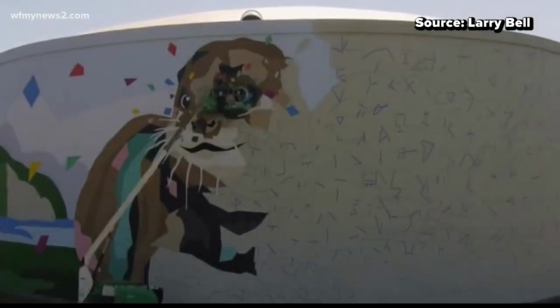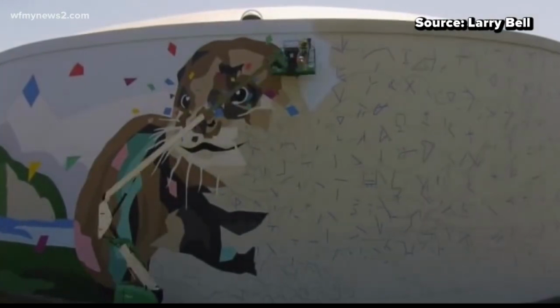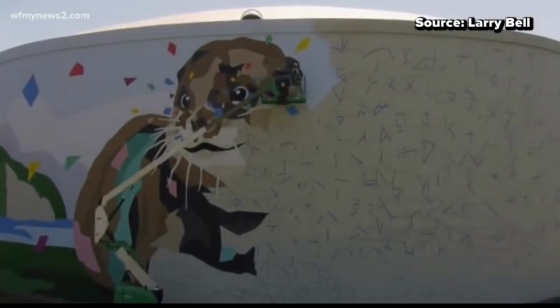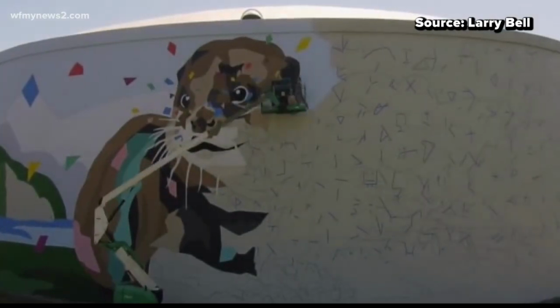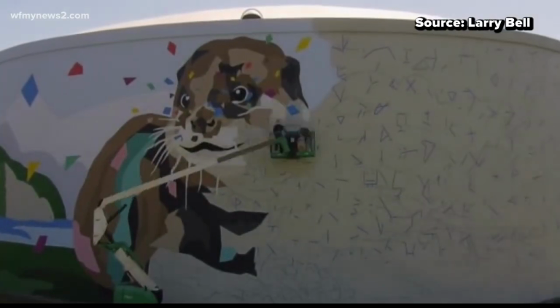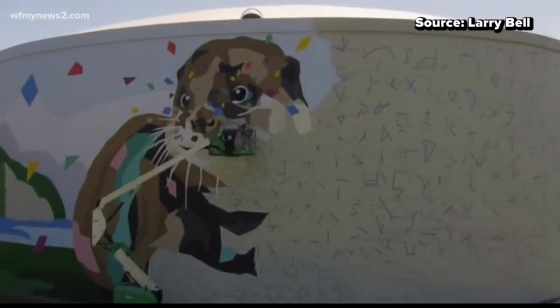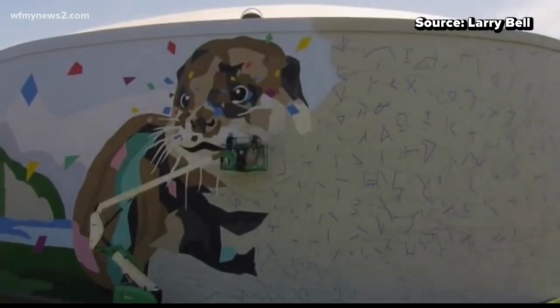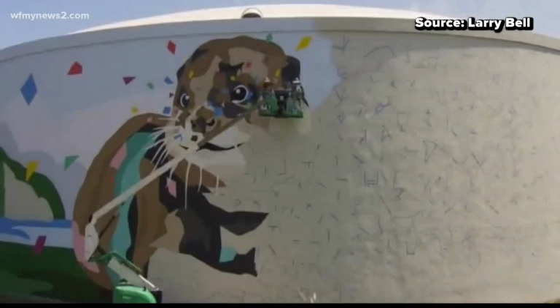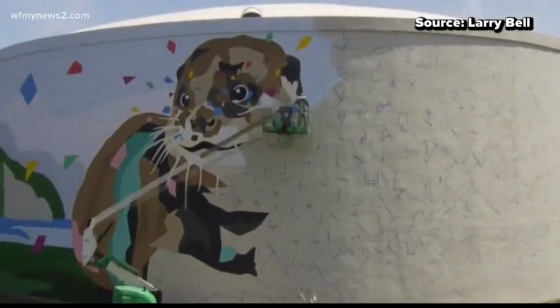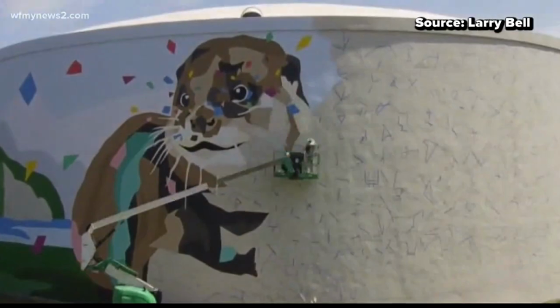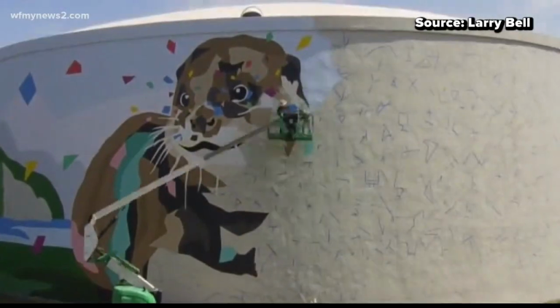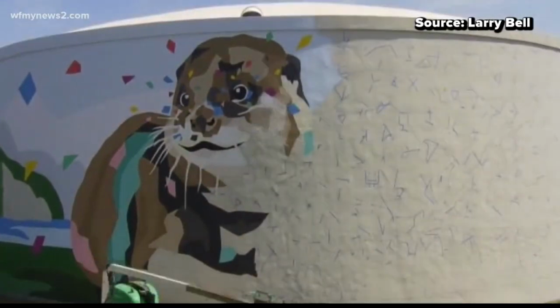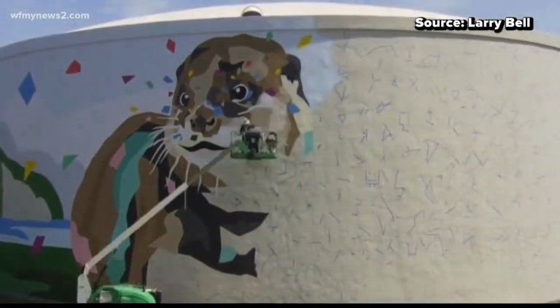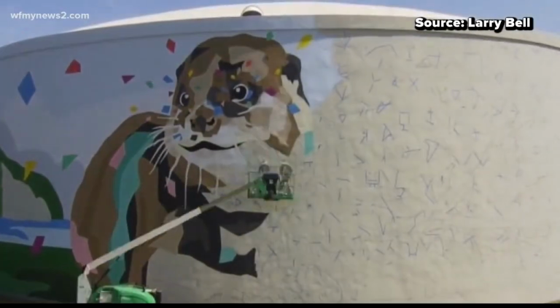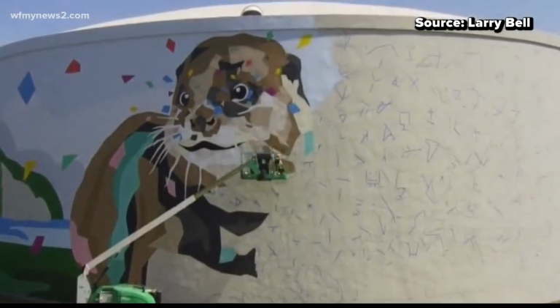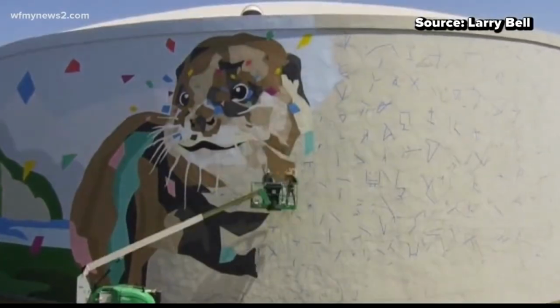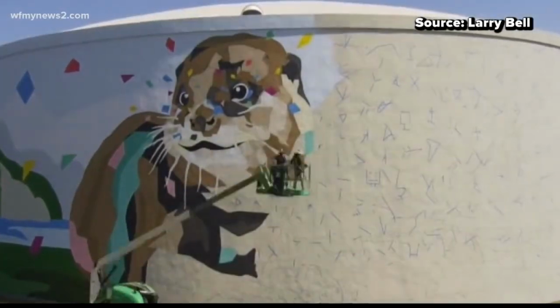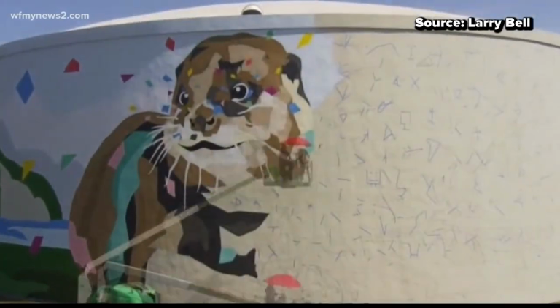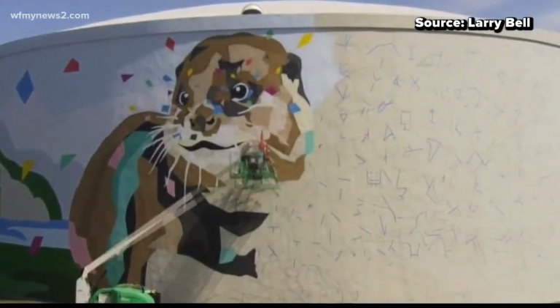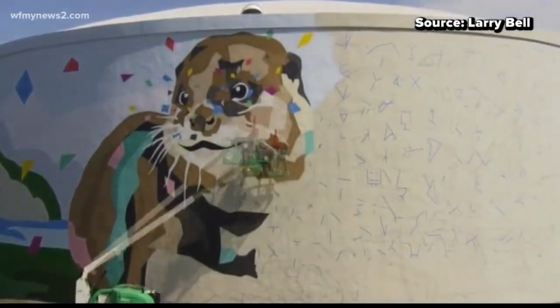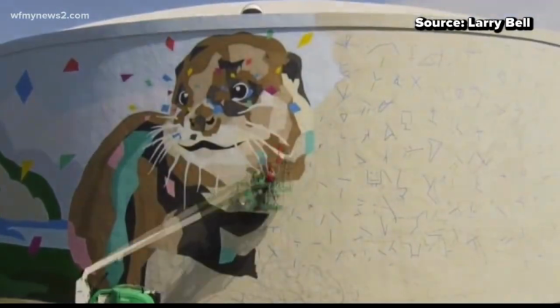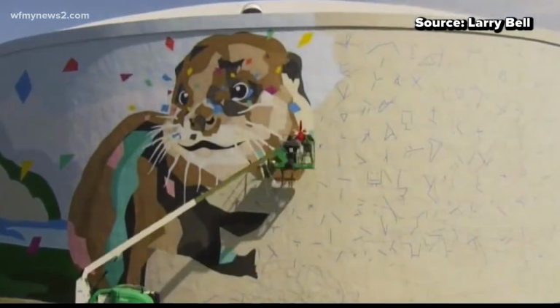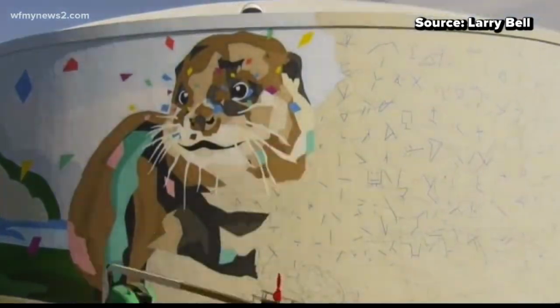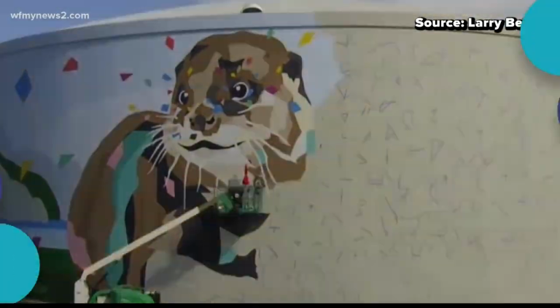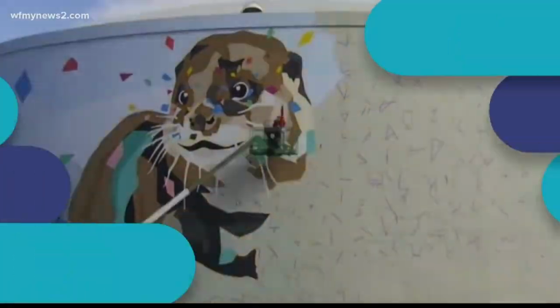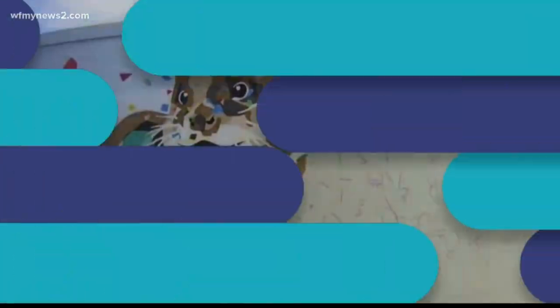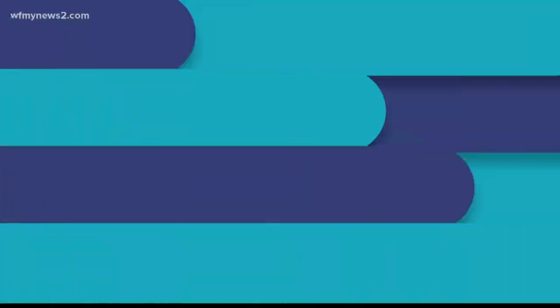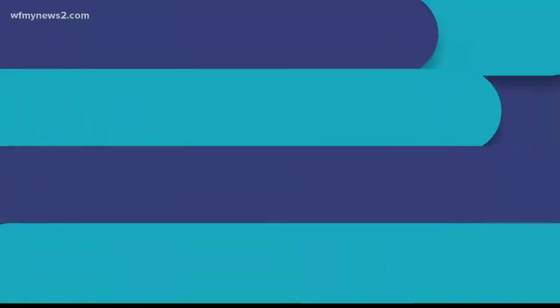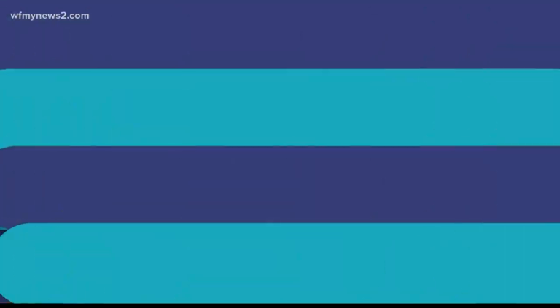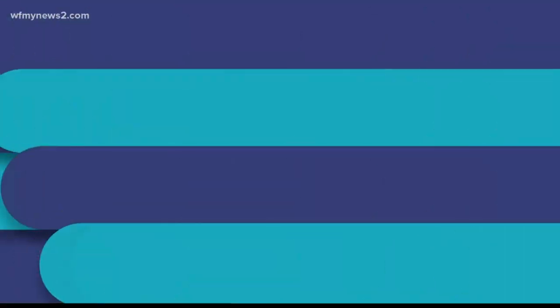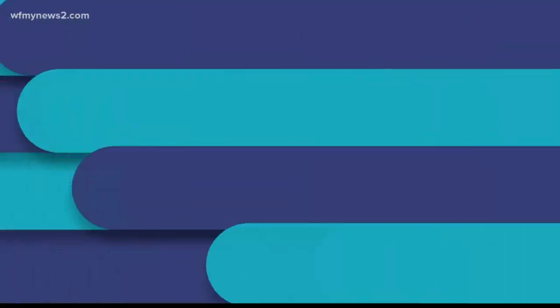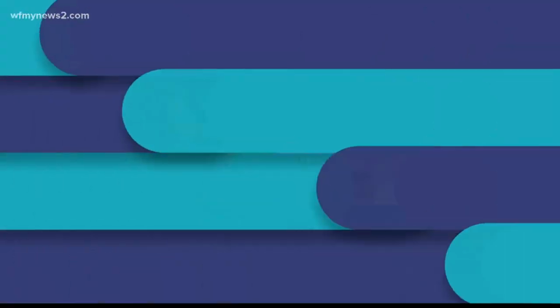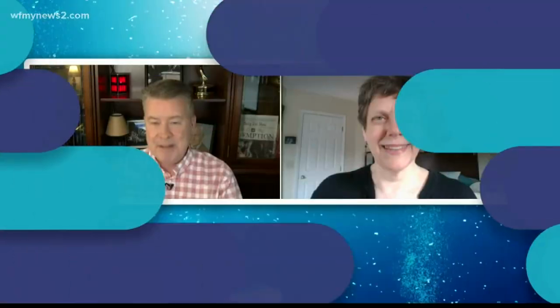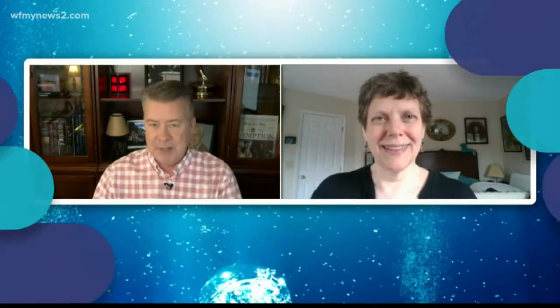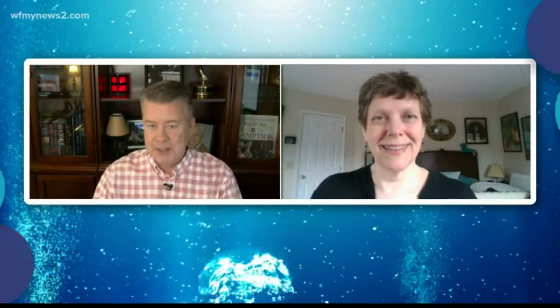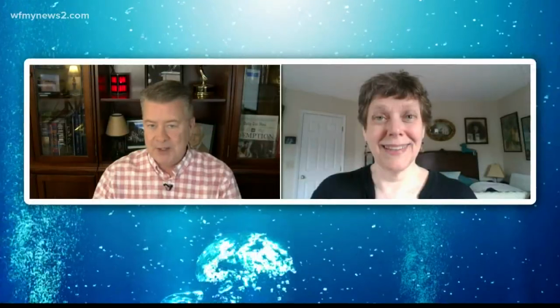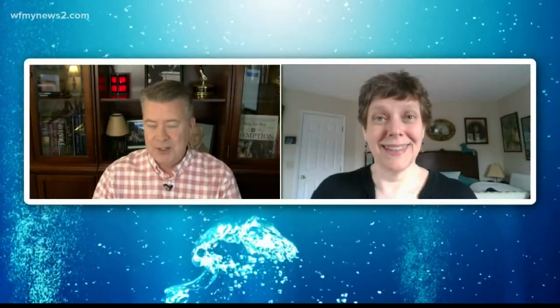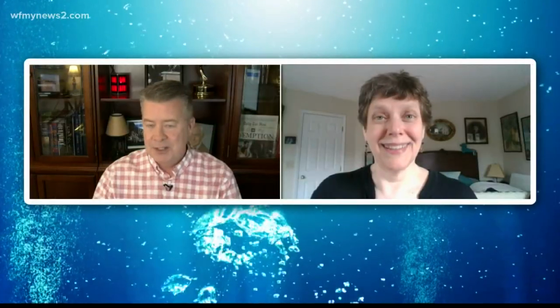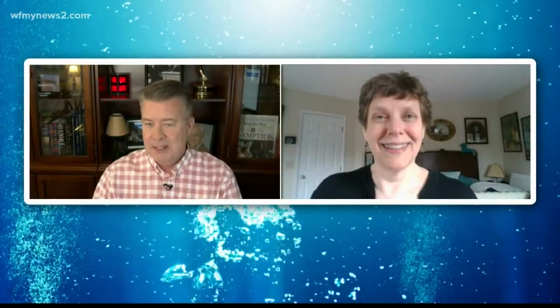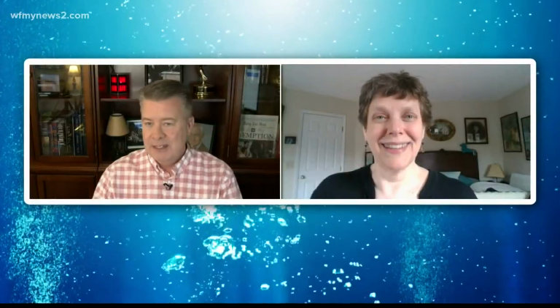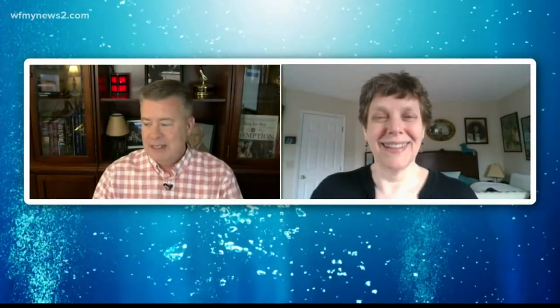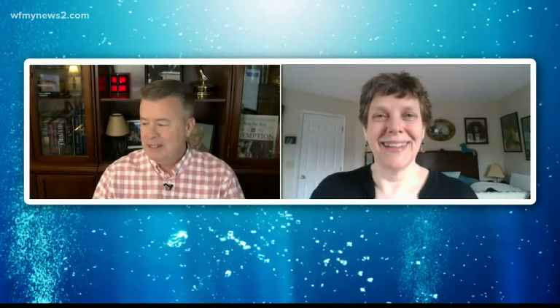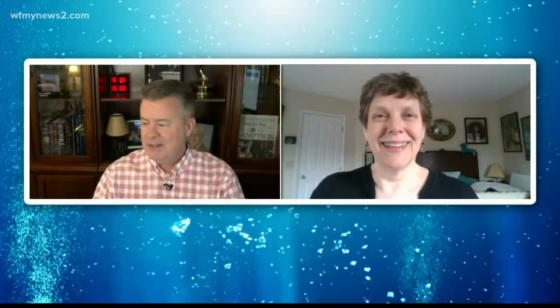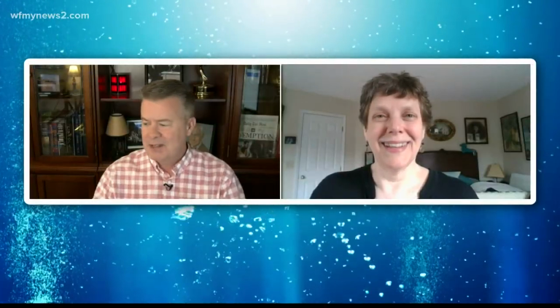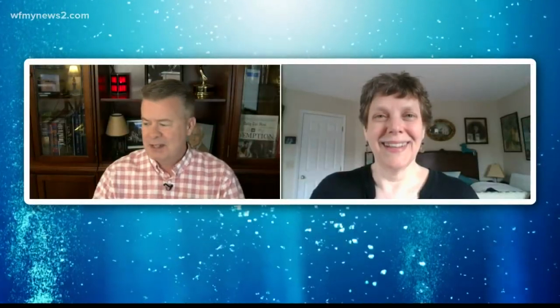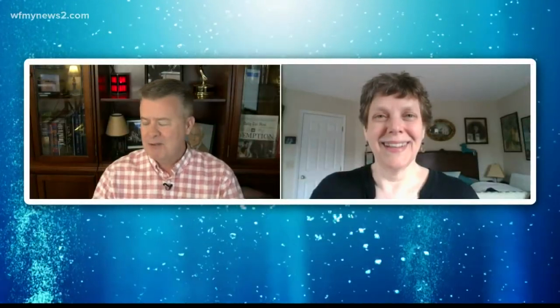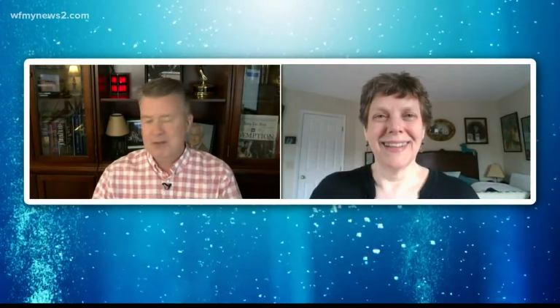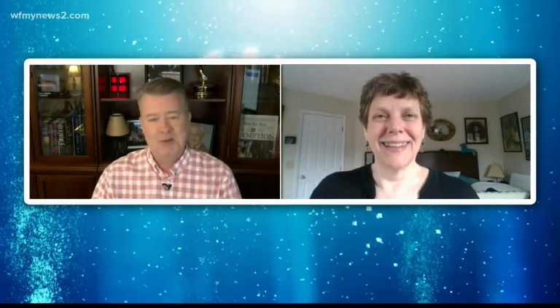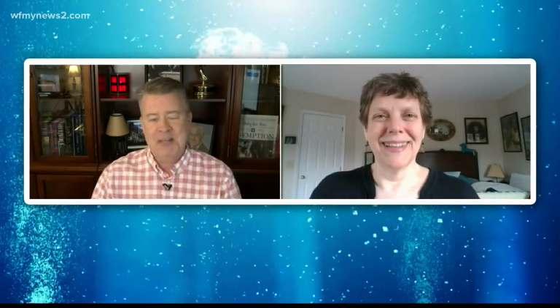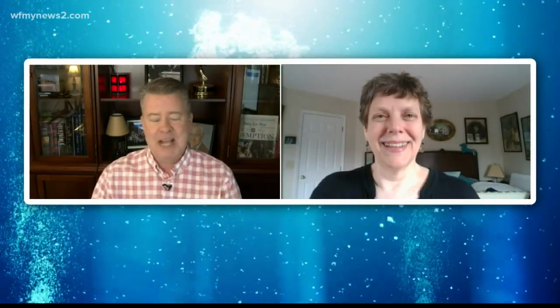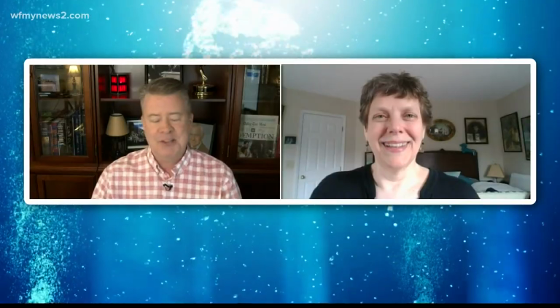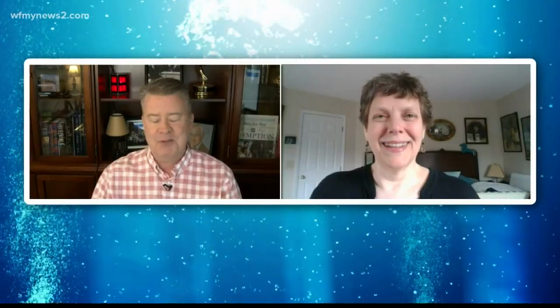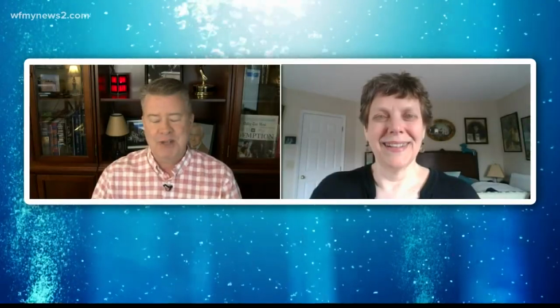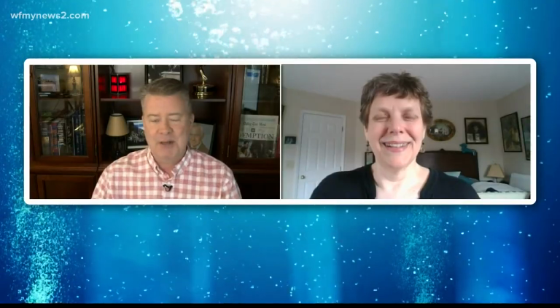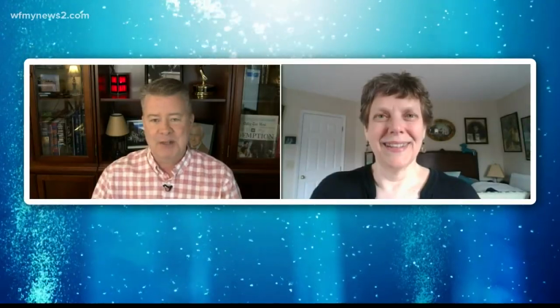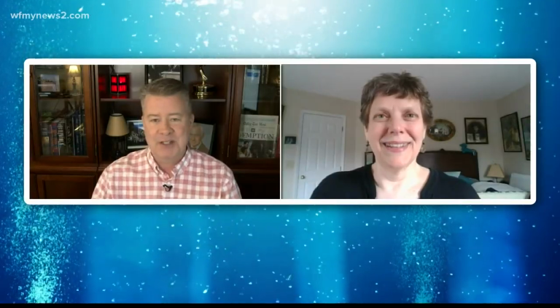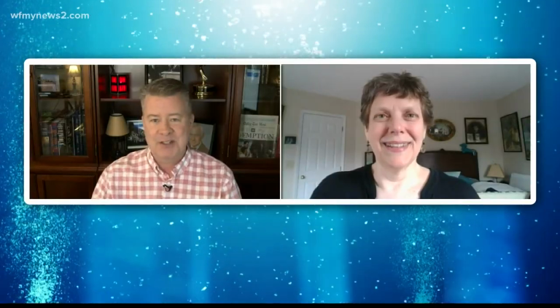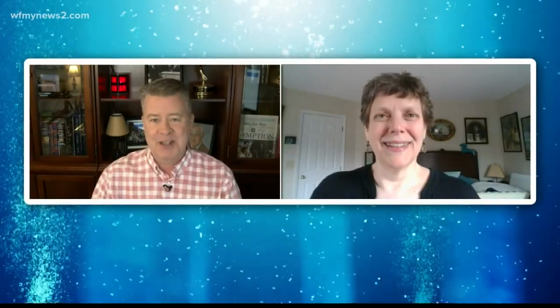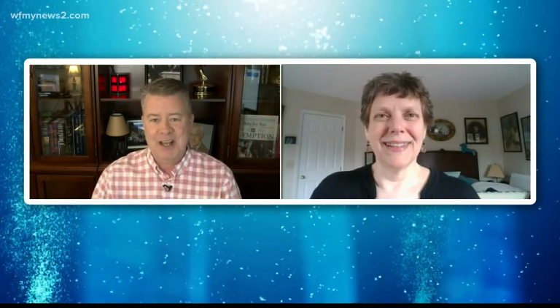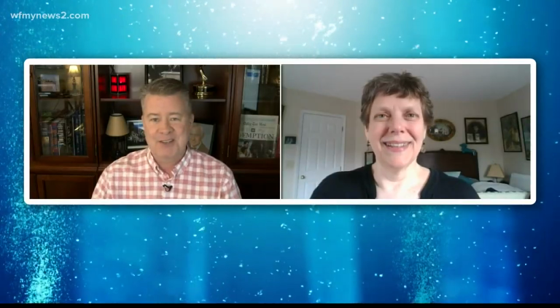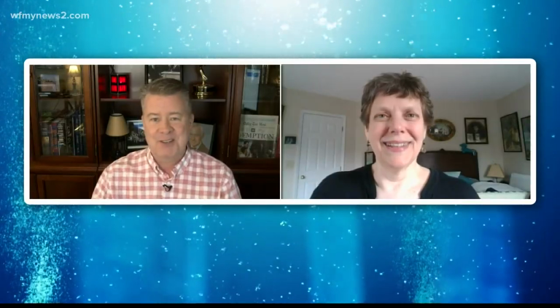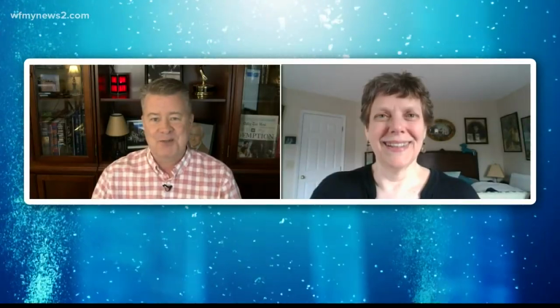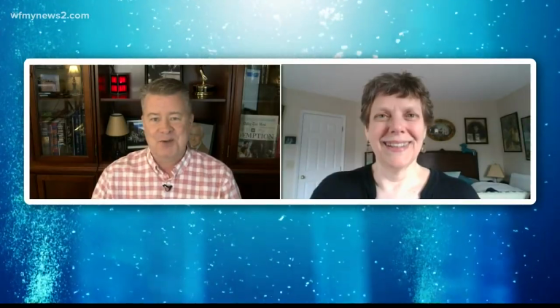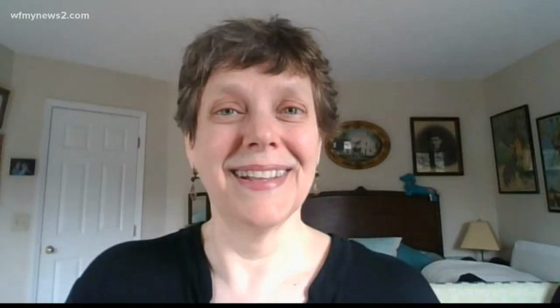Thanks for spending time with us today. So this is cool — a water tower image is entered into a national competition. How does this work?